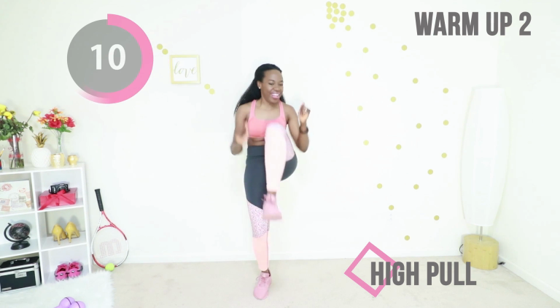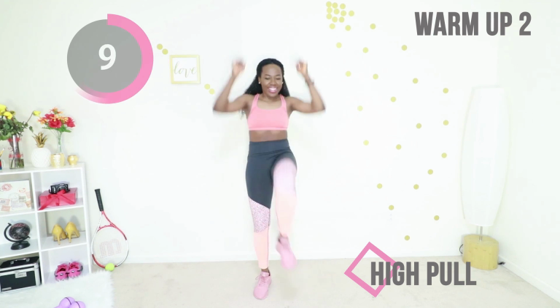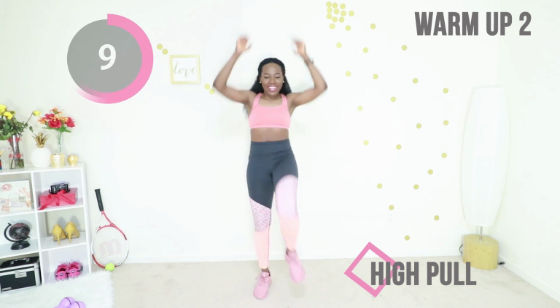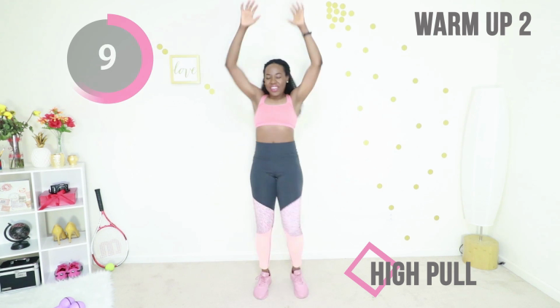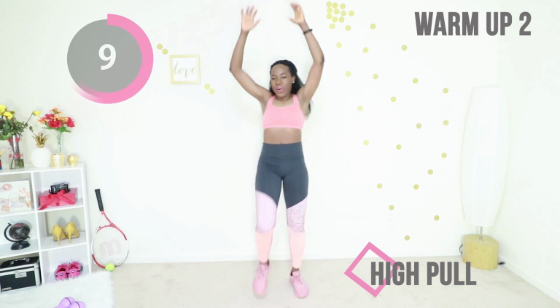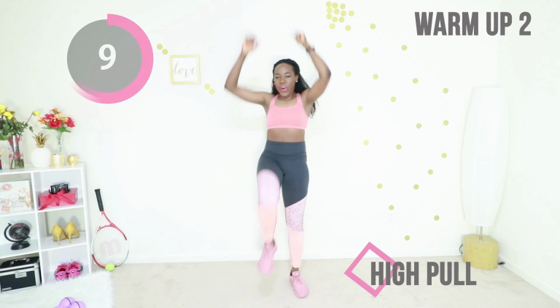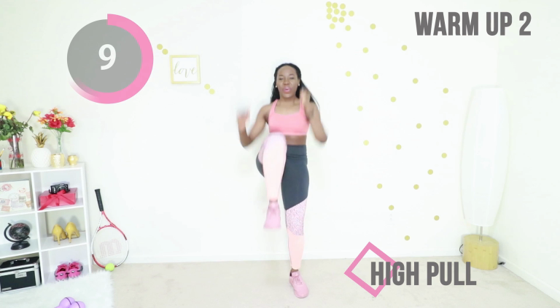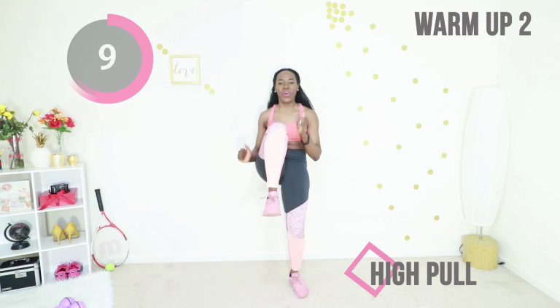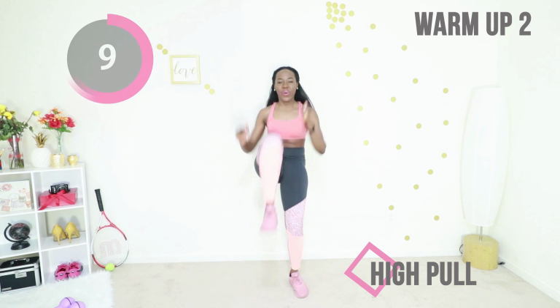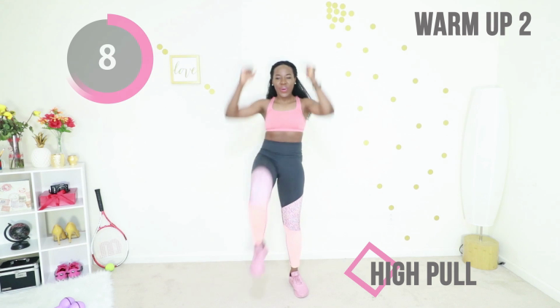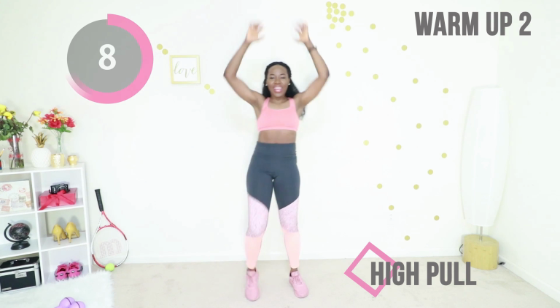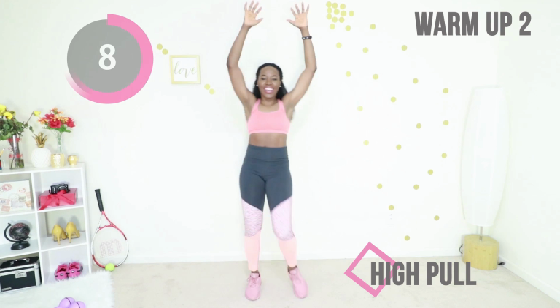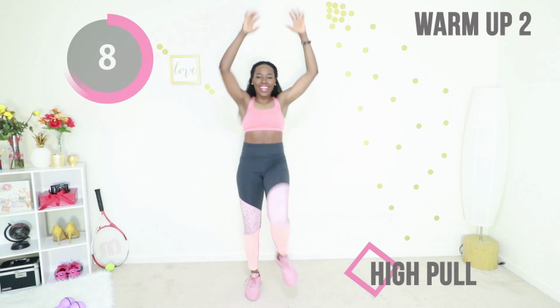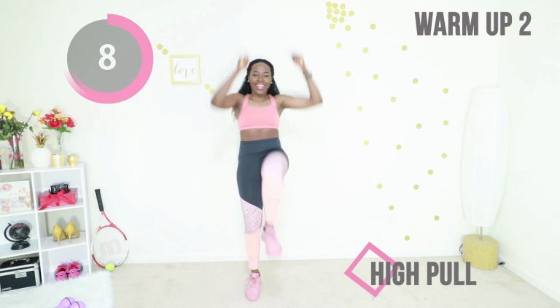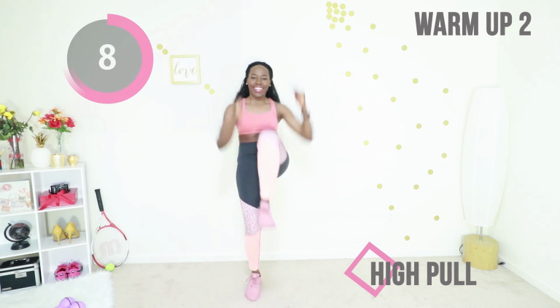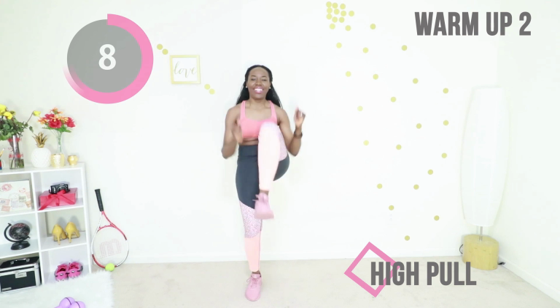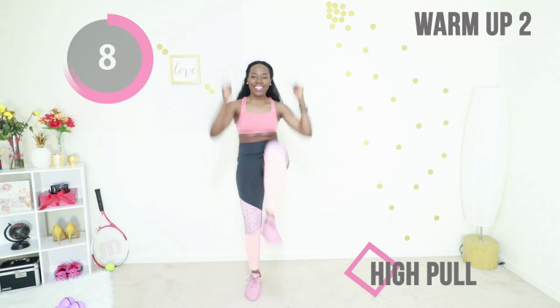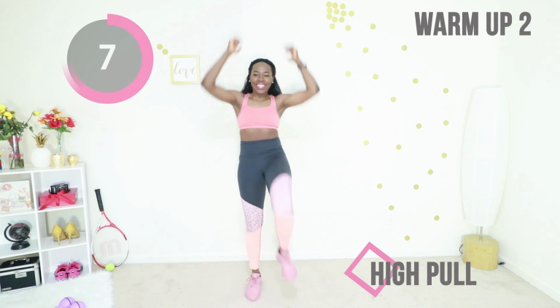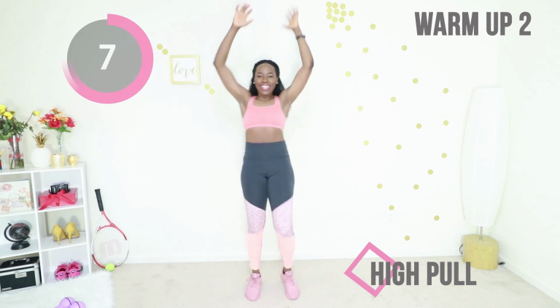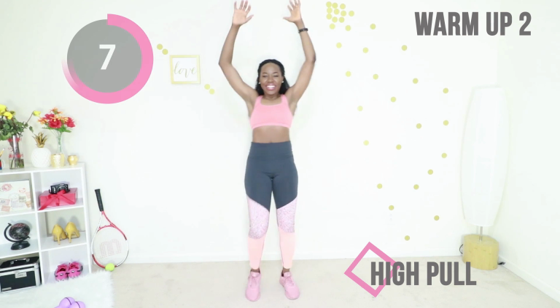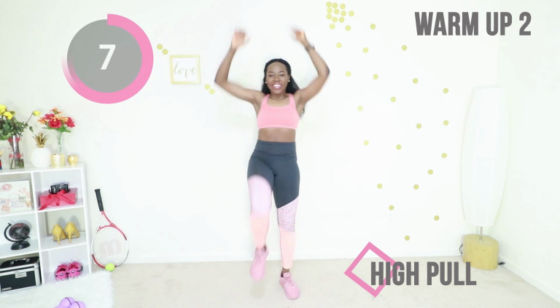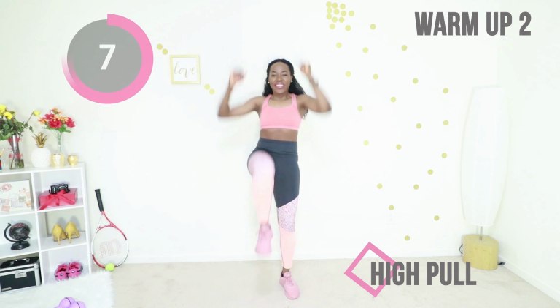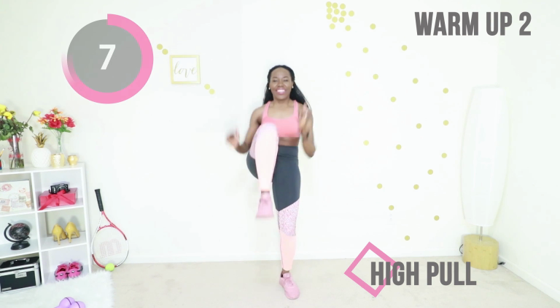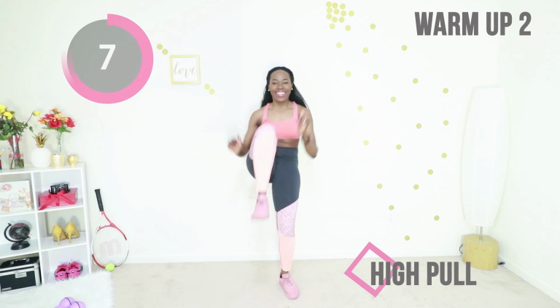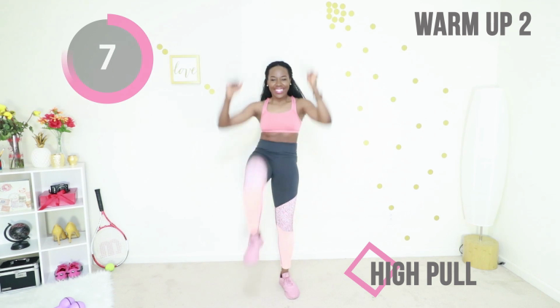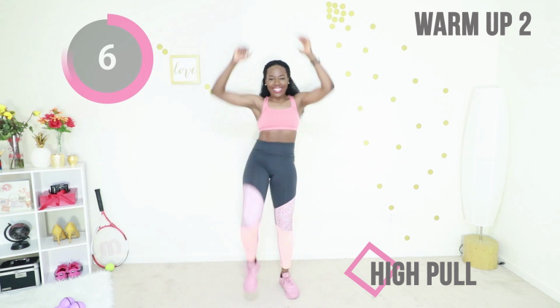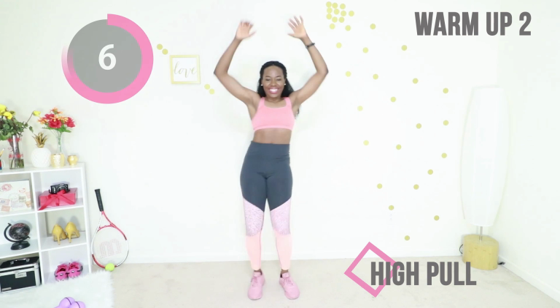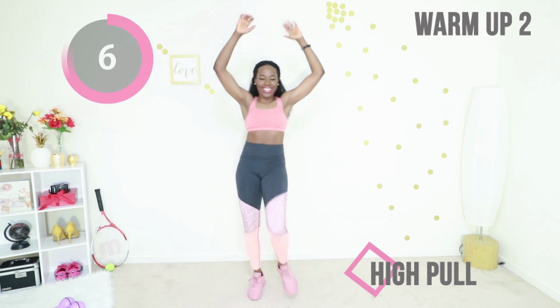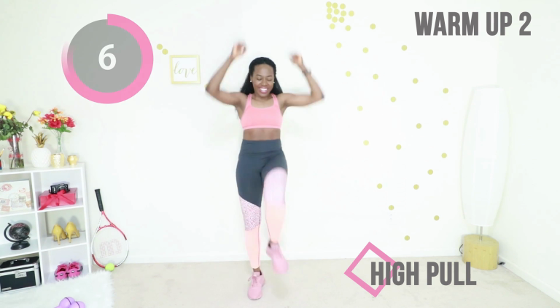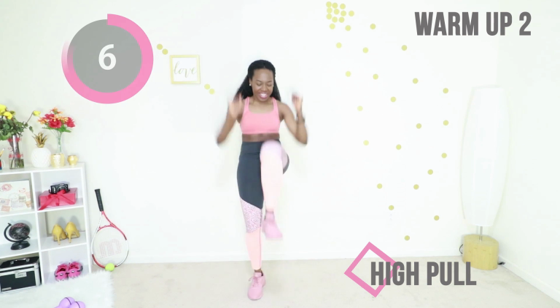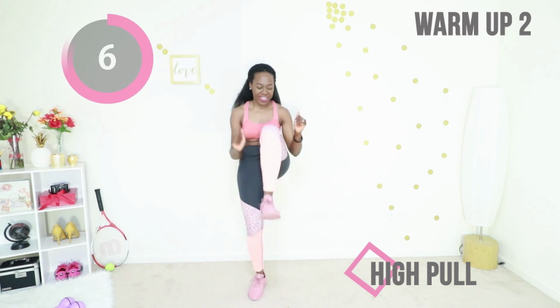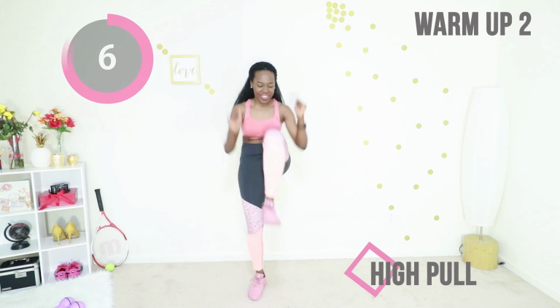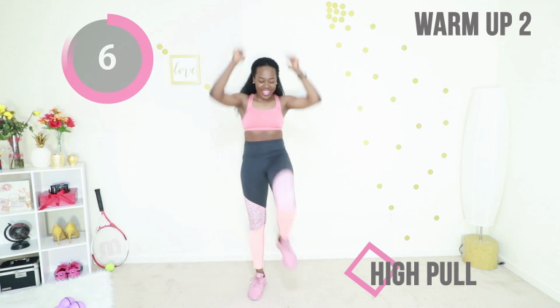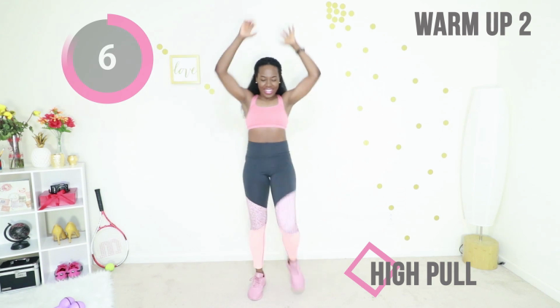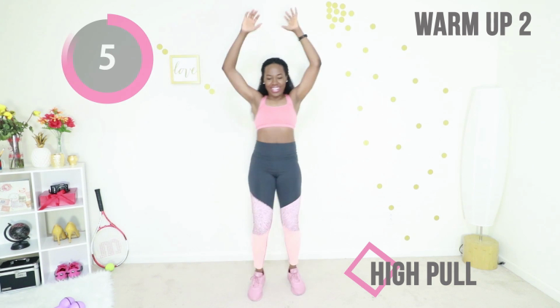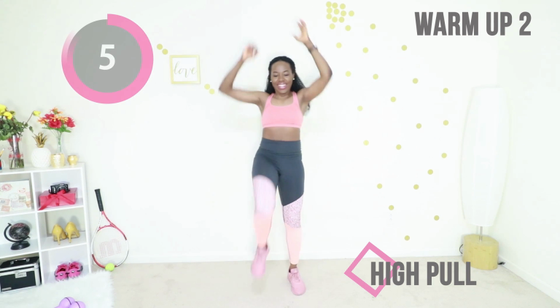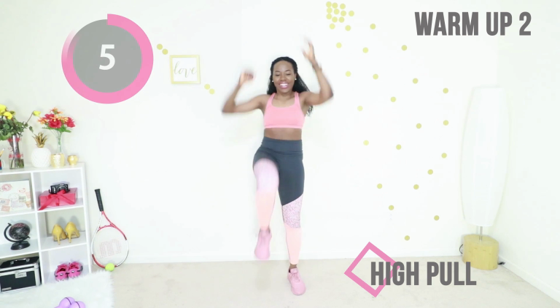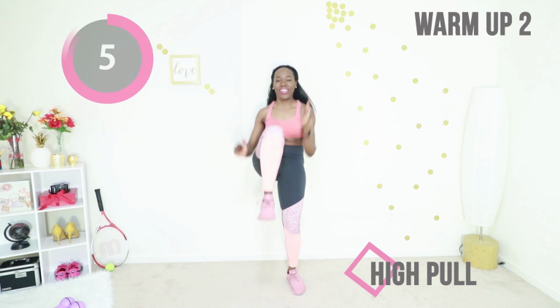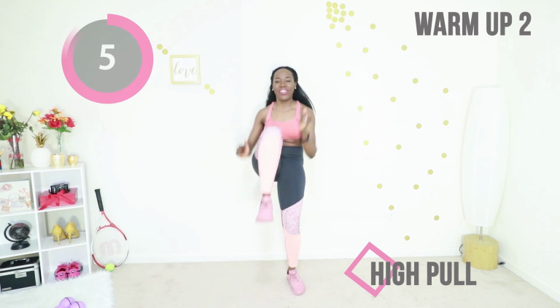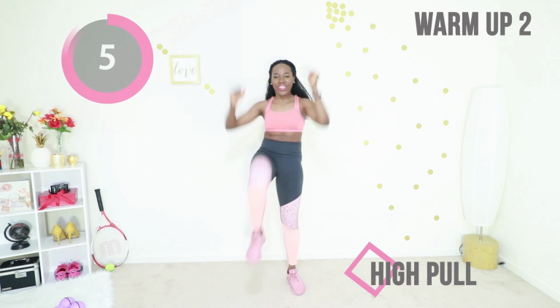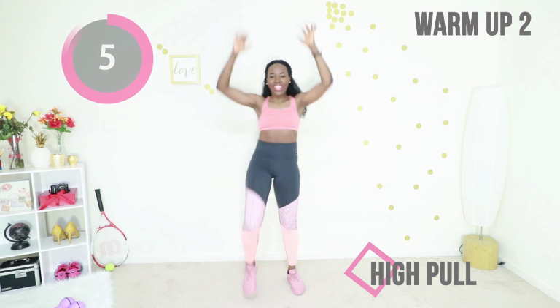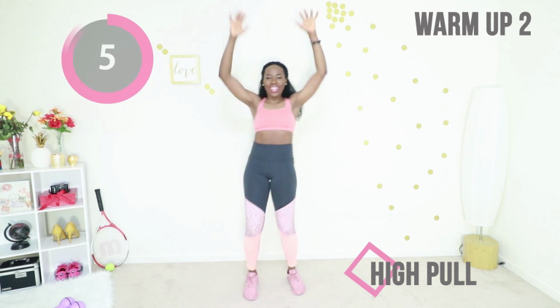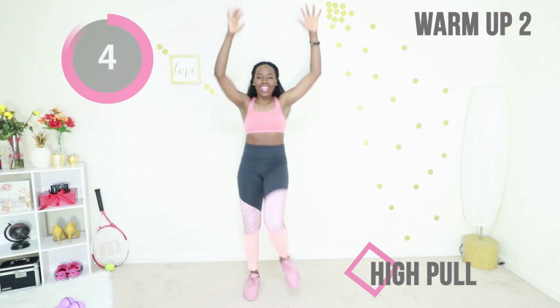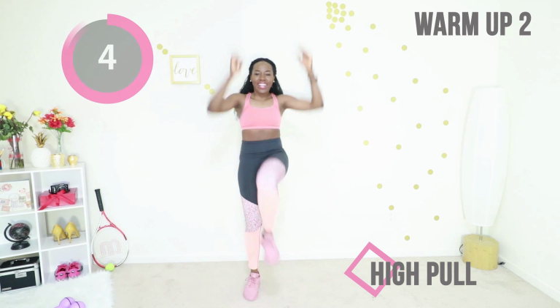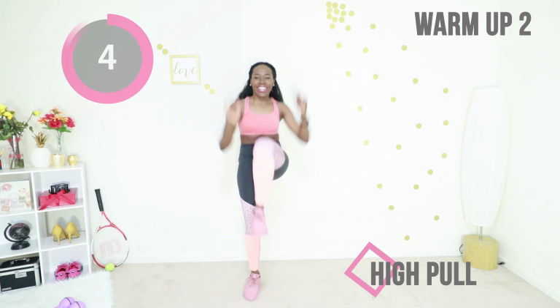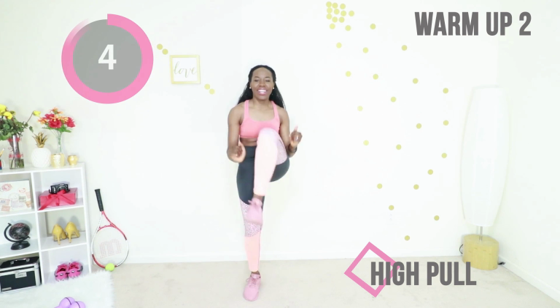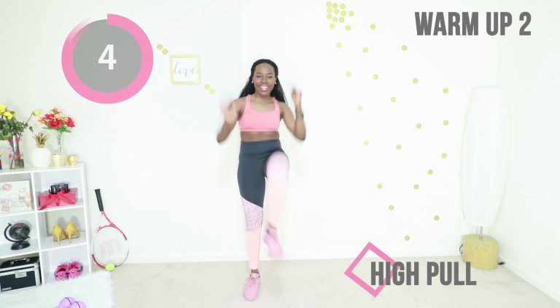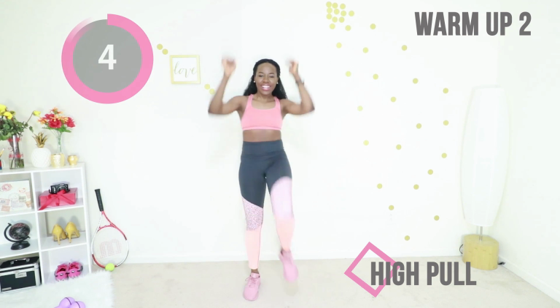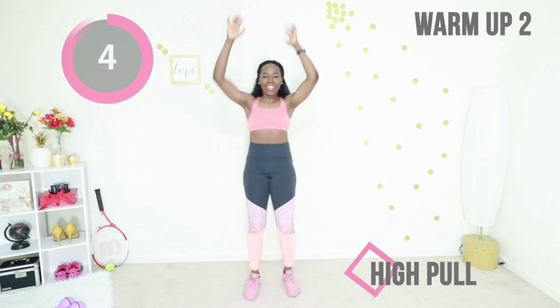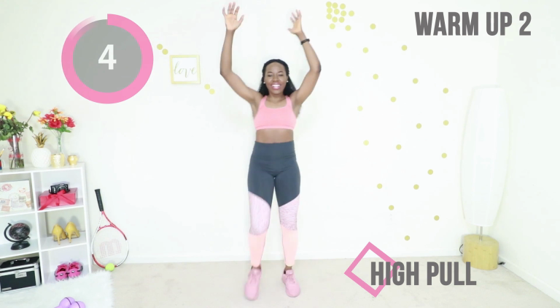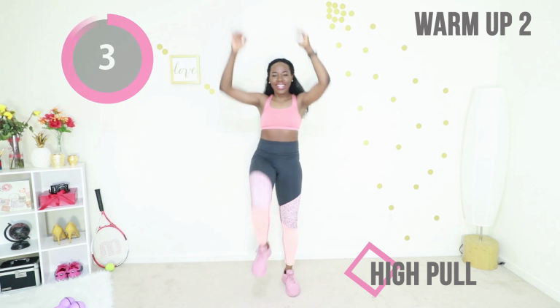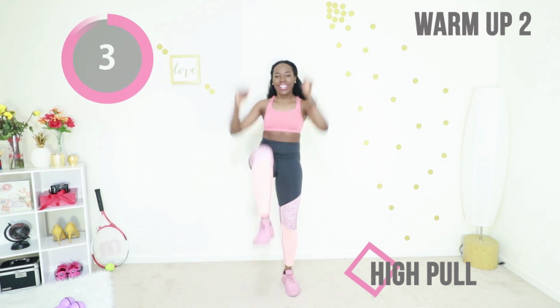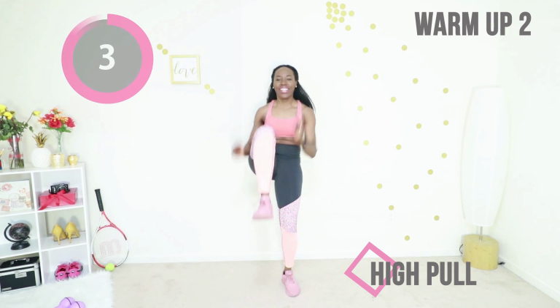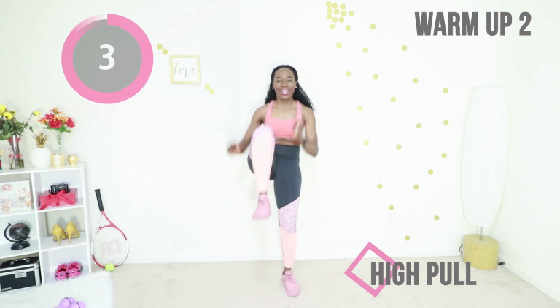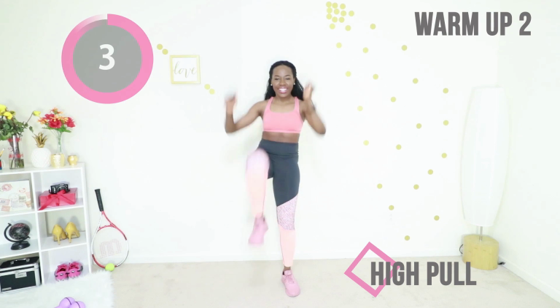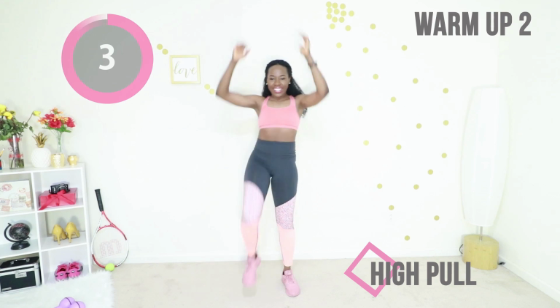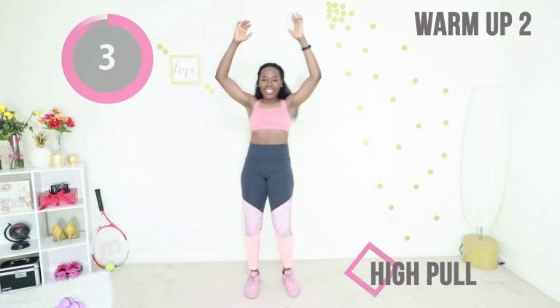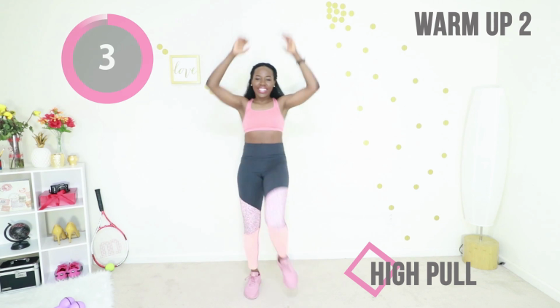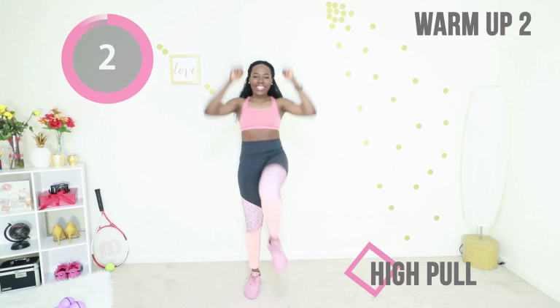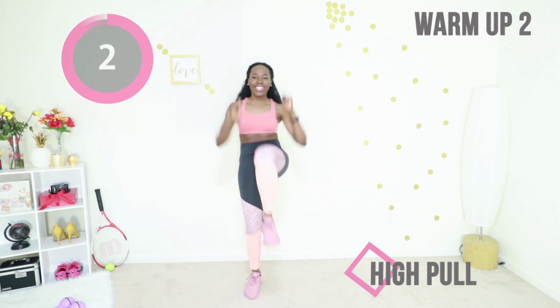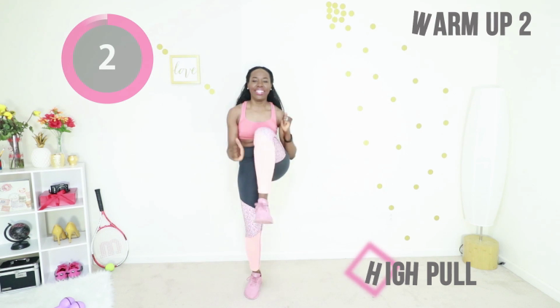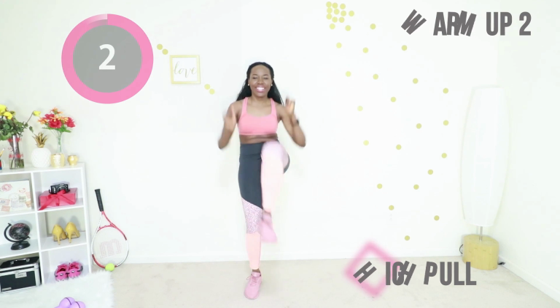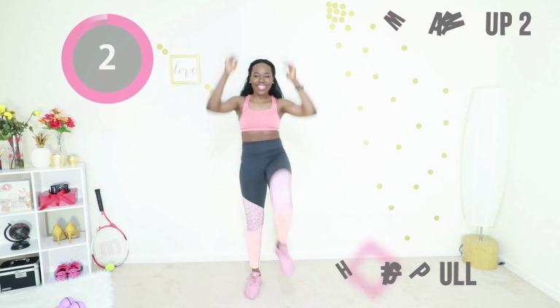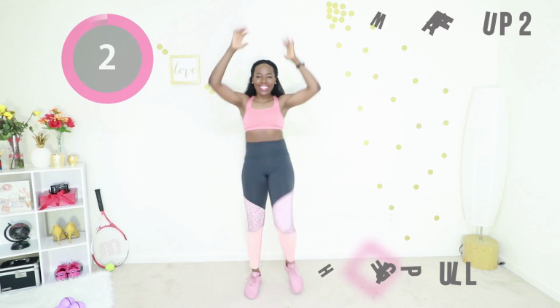You're doing good. I'm going to be here with you throughout the whole workout. We are doing this together. I'm here for you. I know you got this.